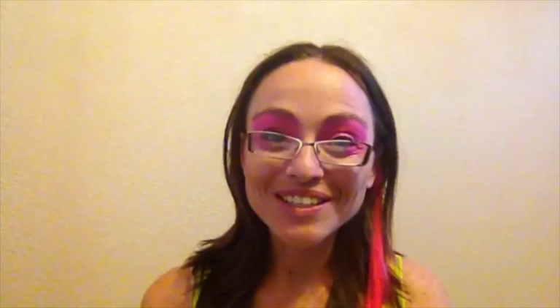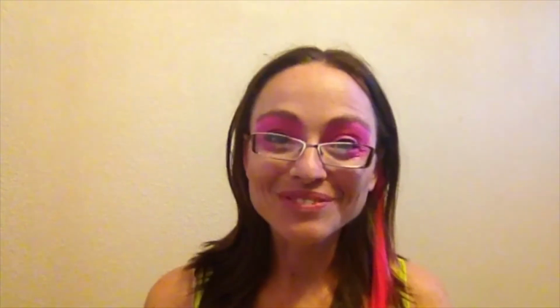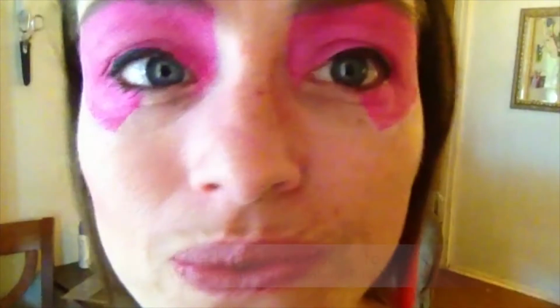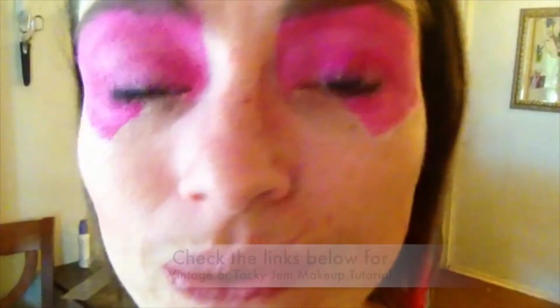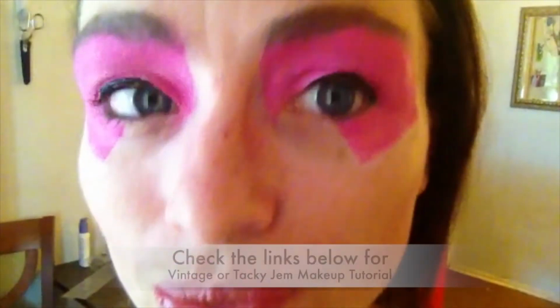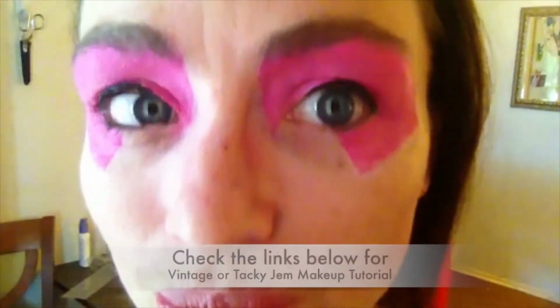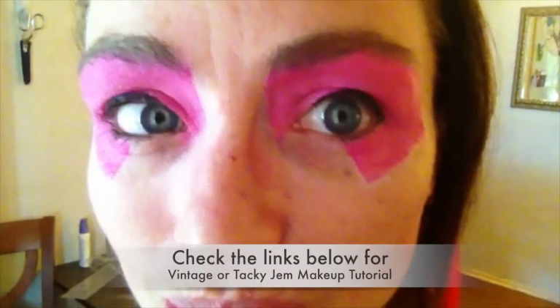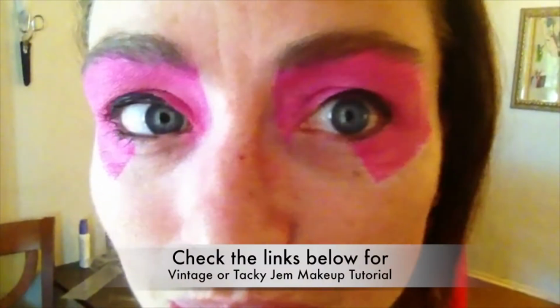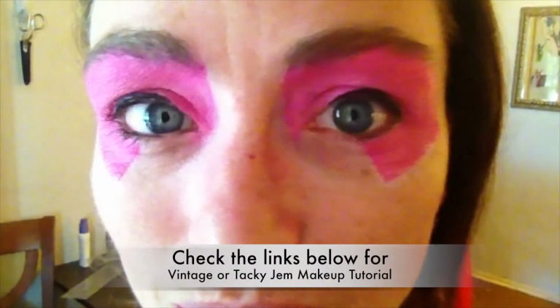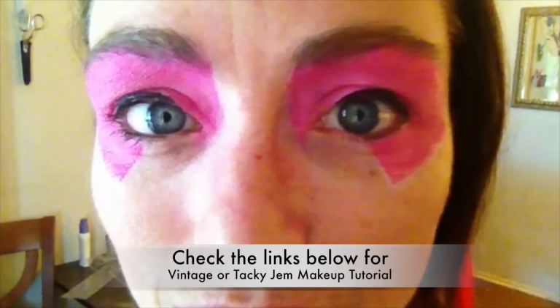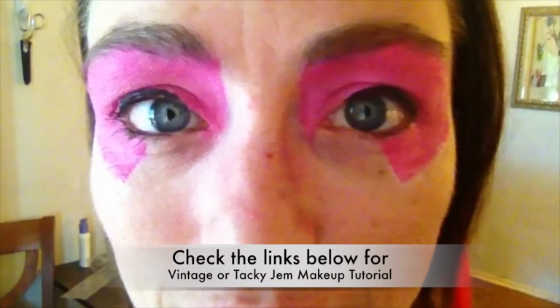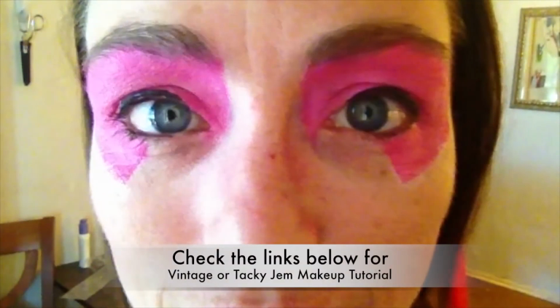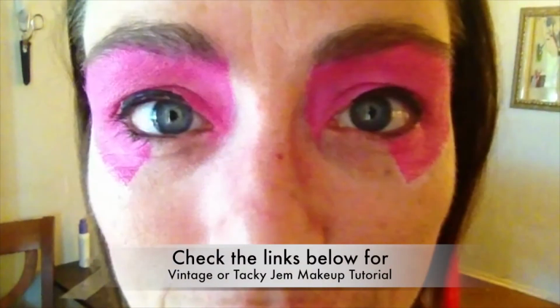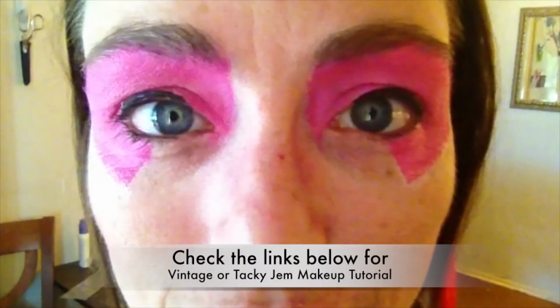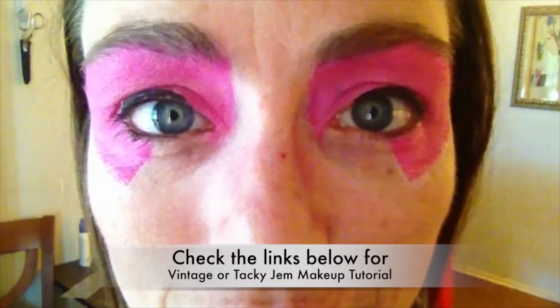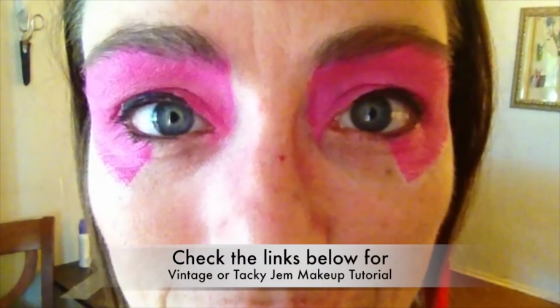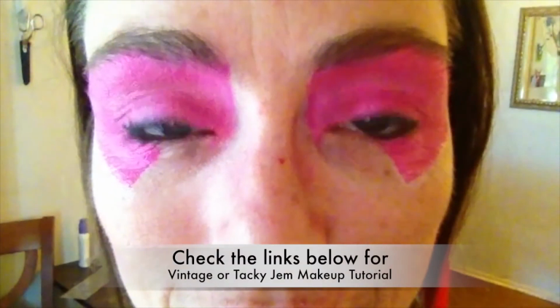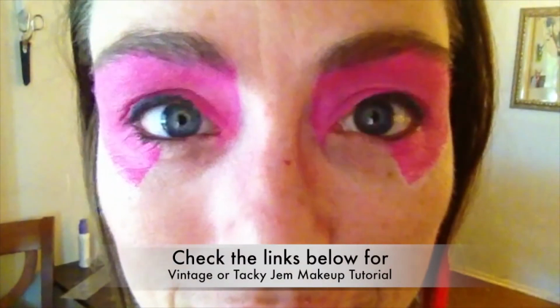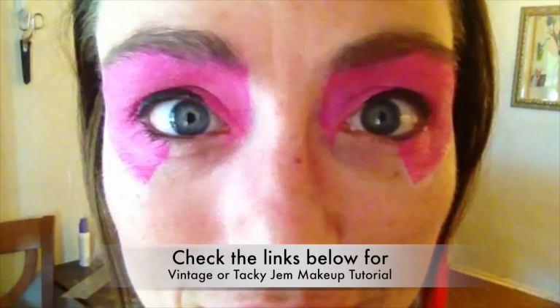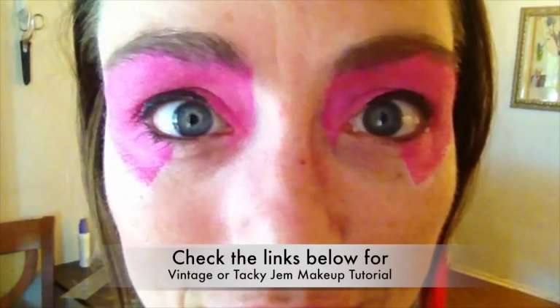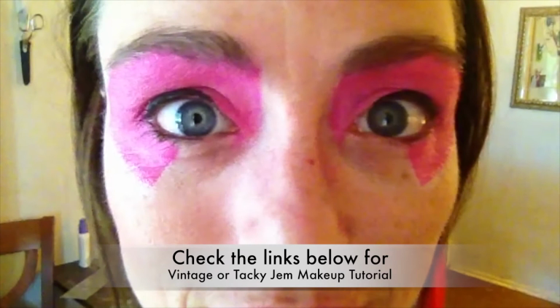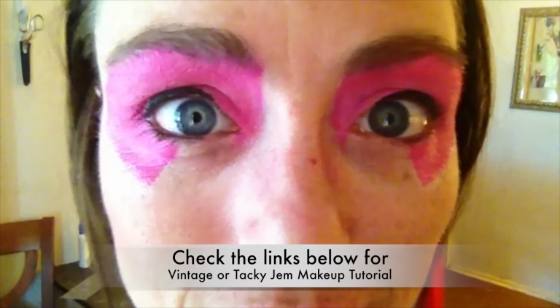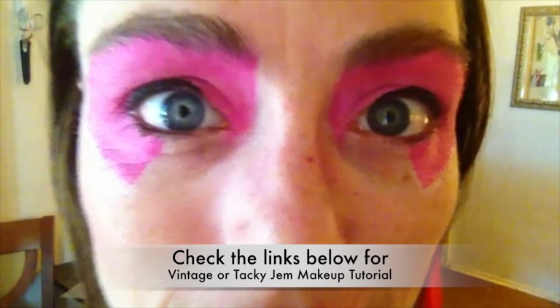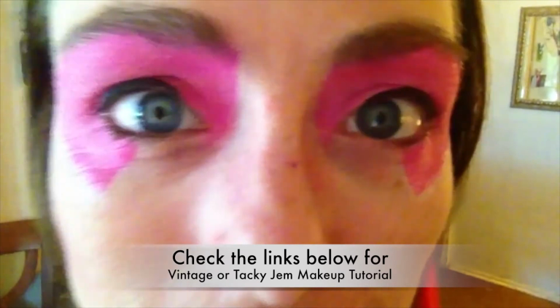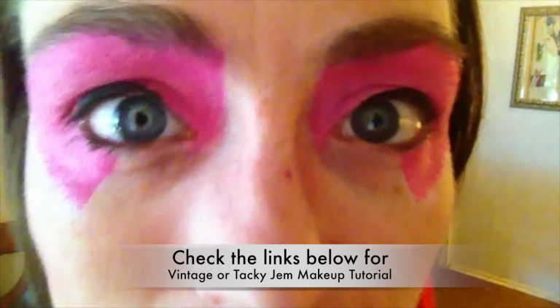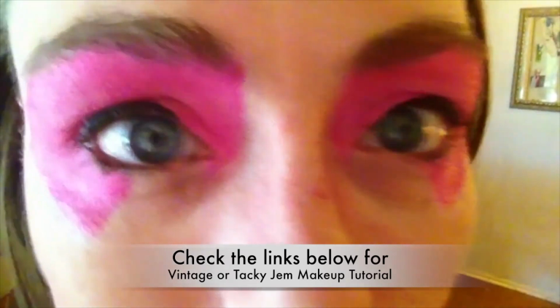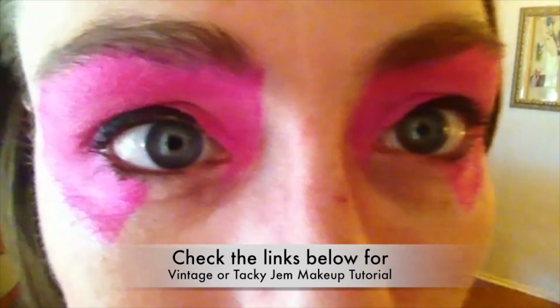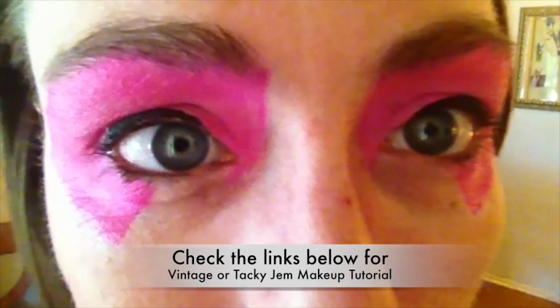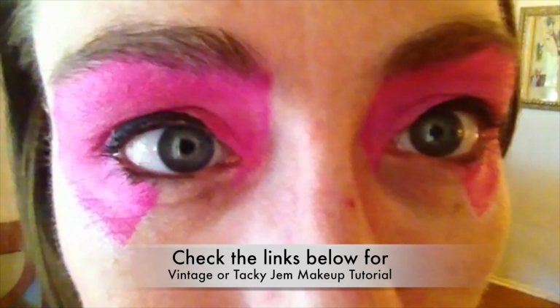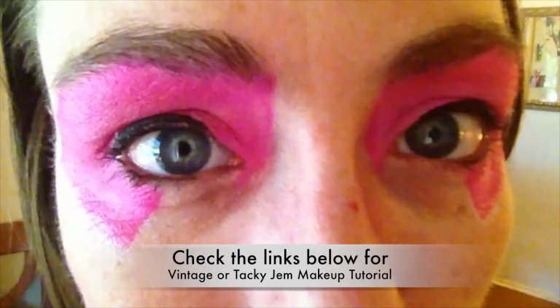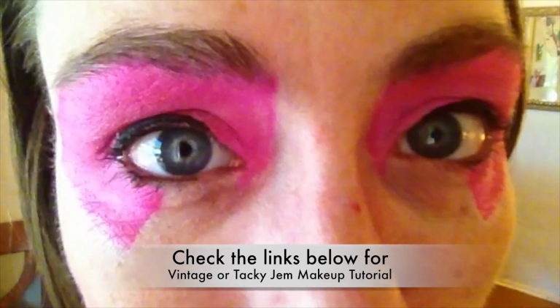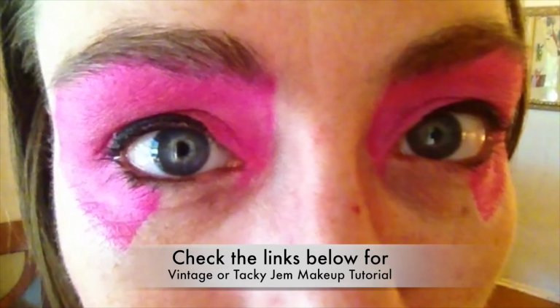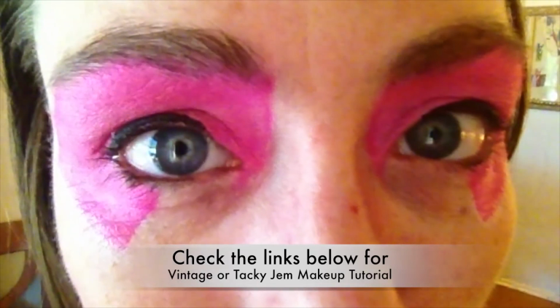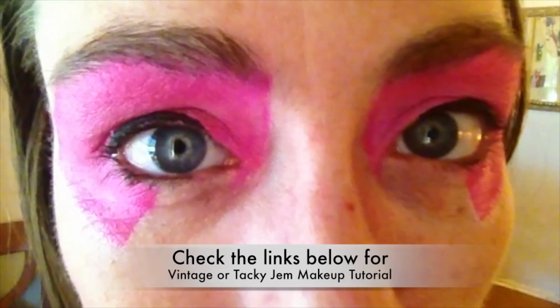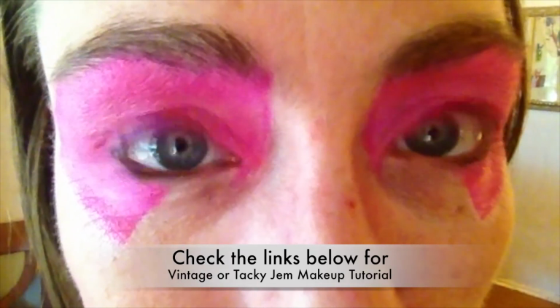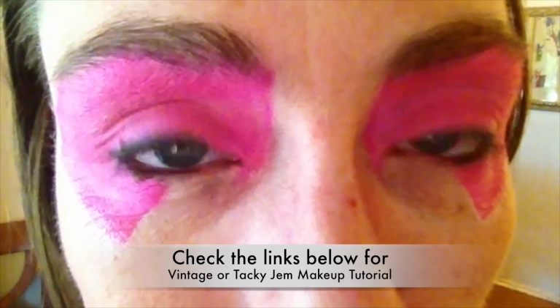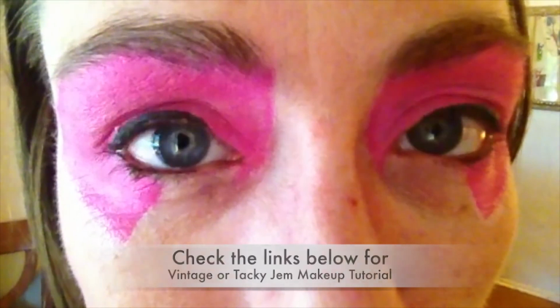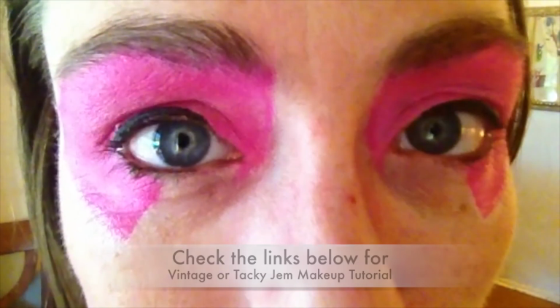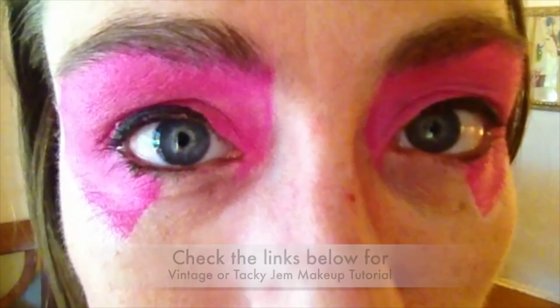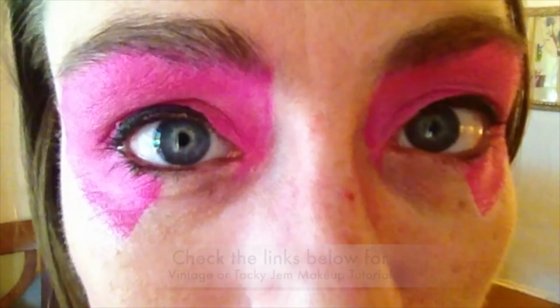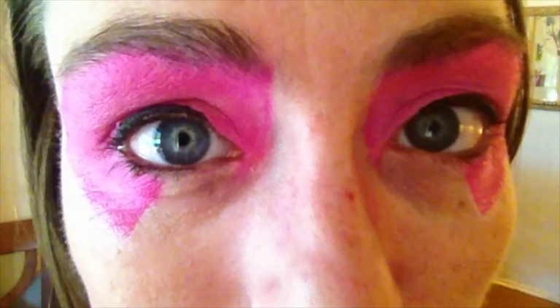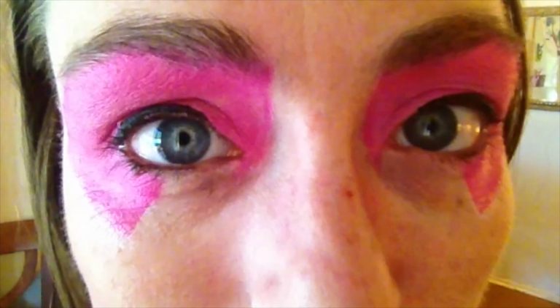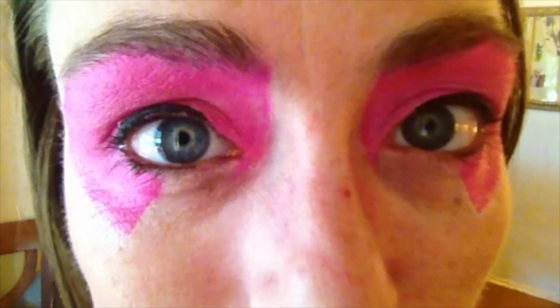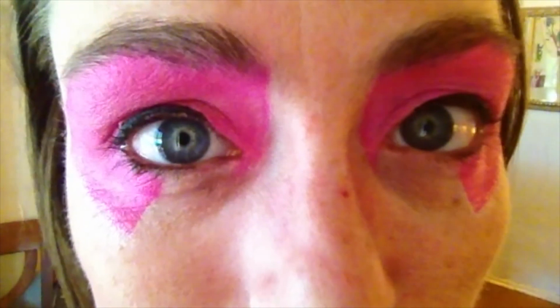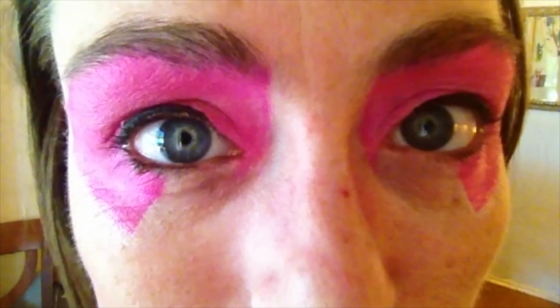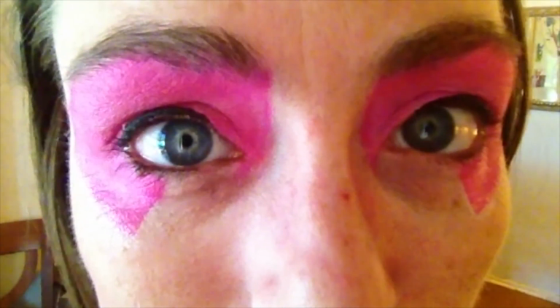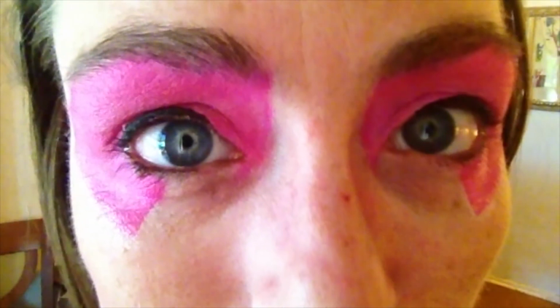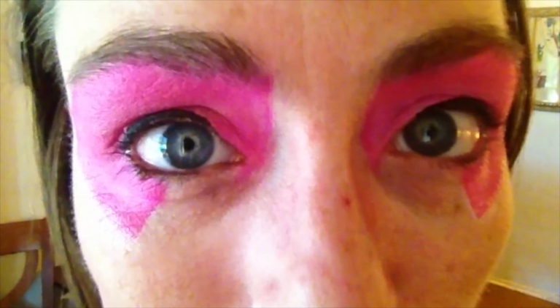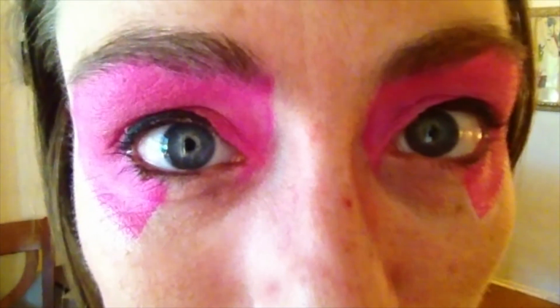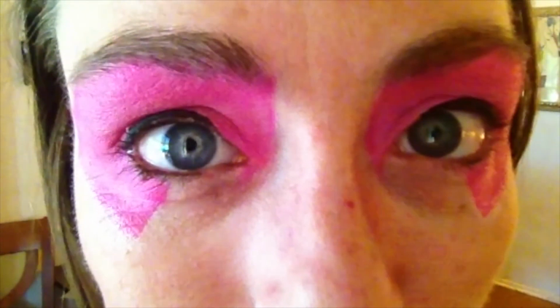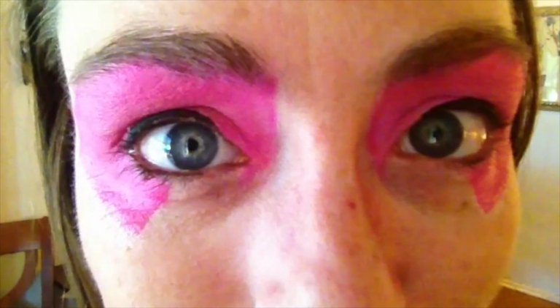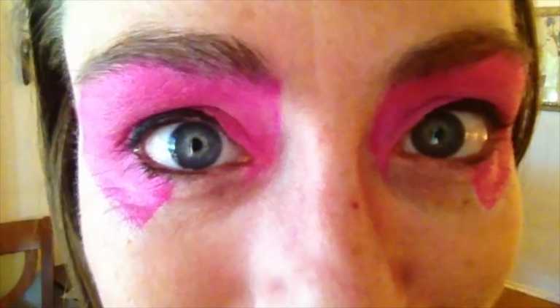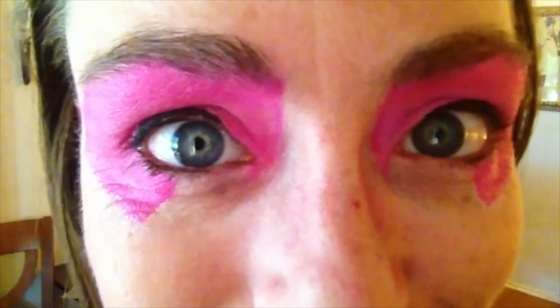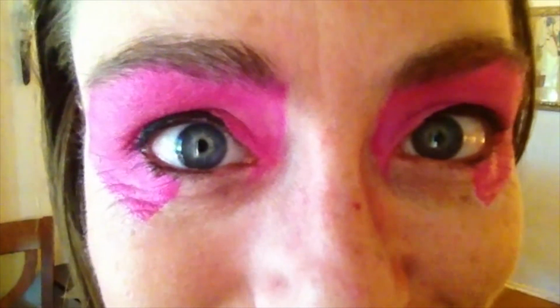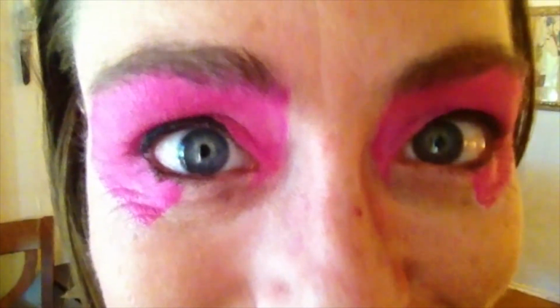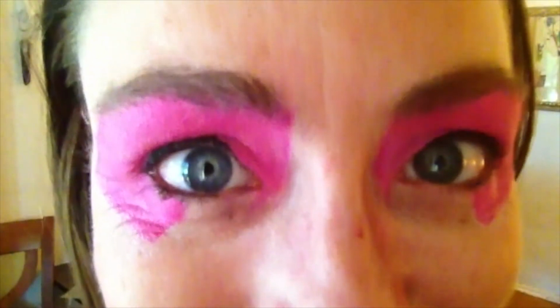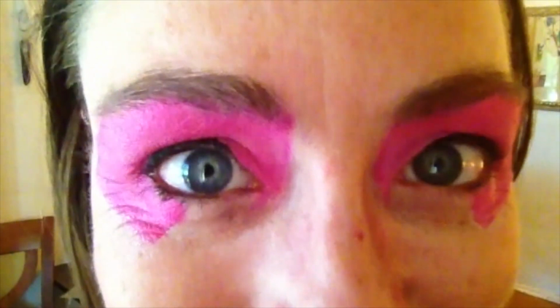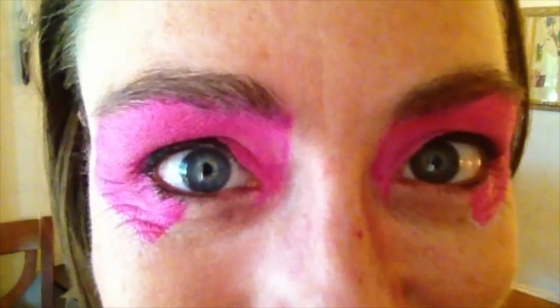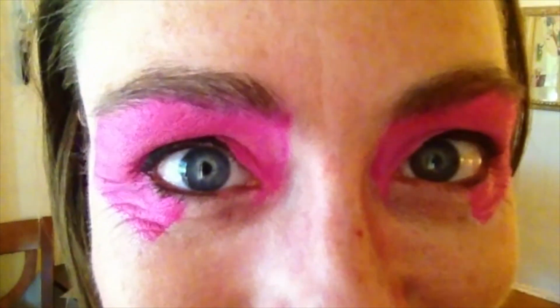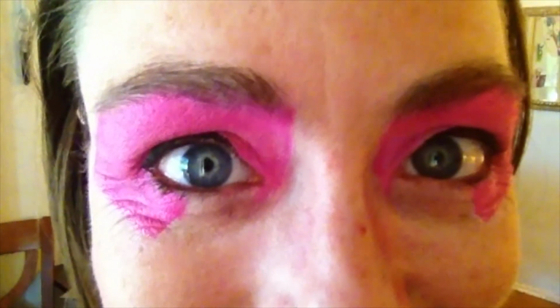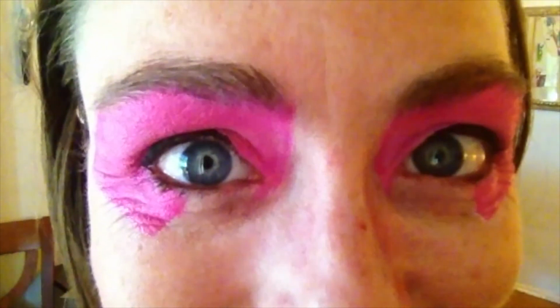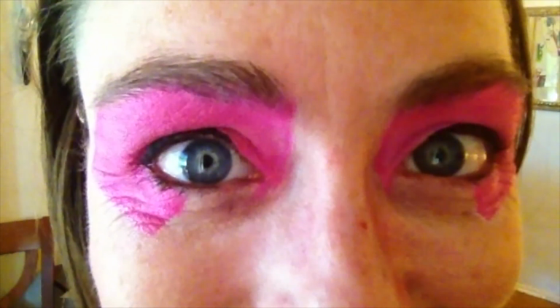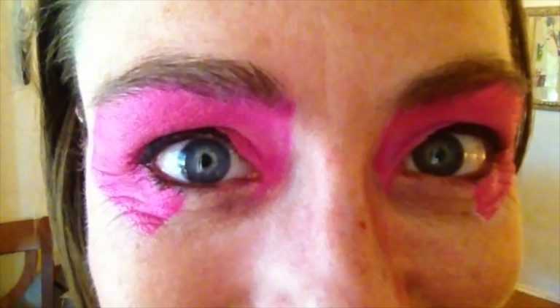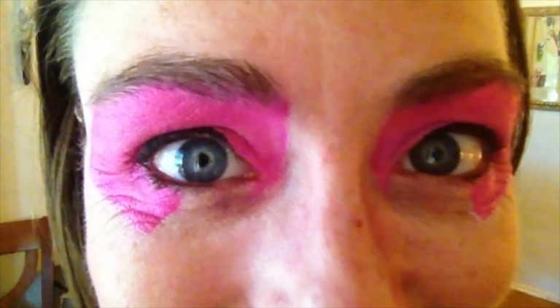If you like the makeup that I did on this episode, I will link to the vintage or tacky tutorial that I used to do it.